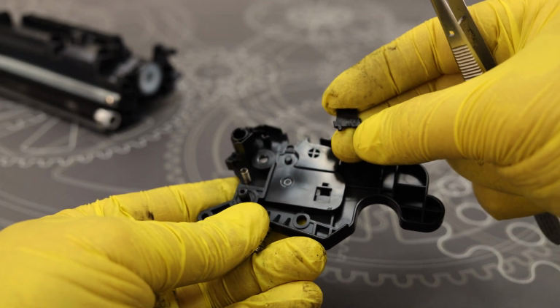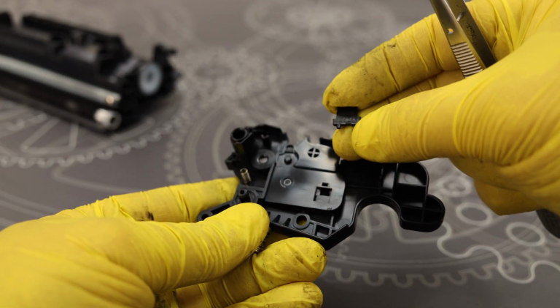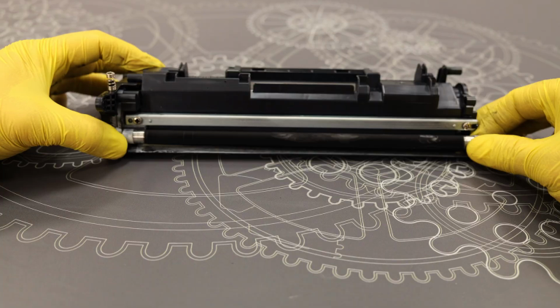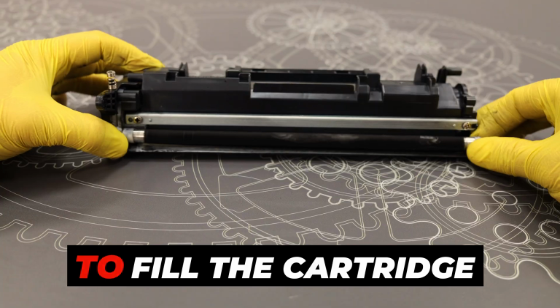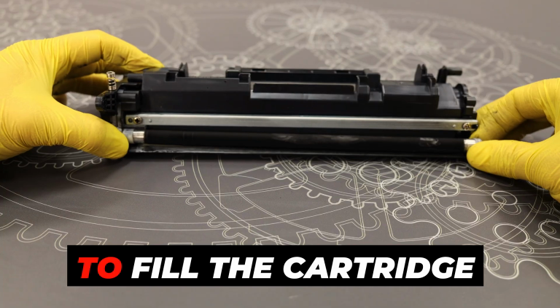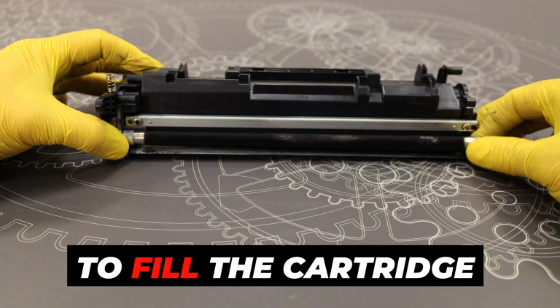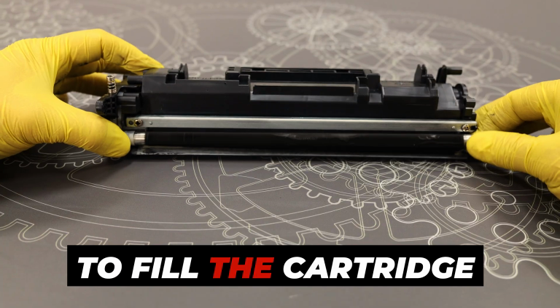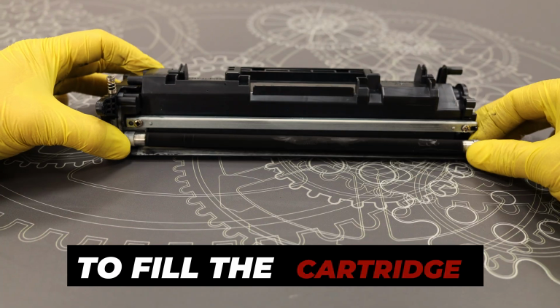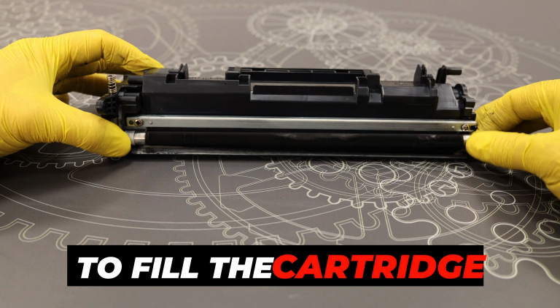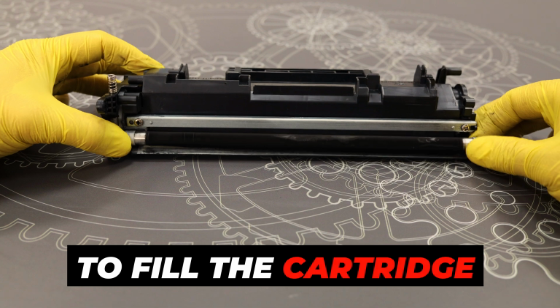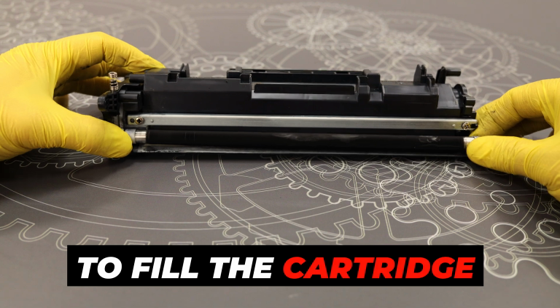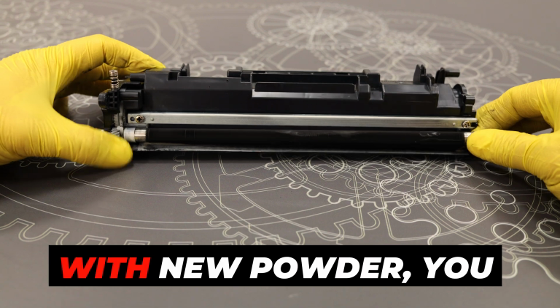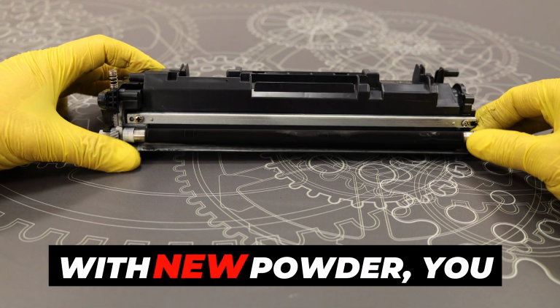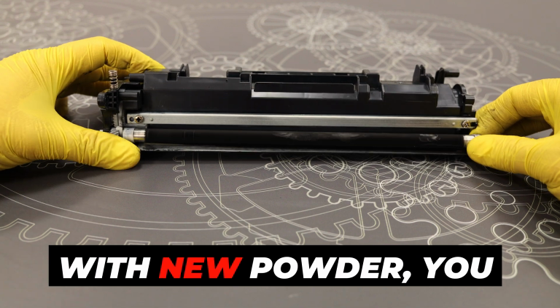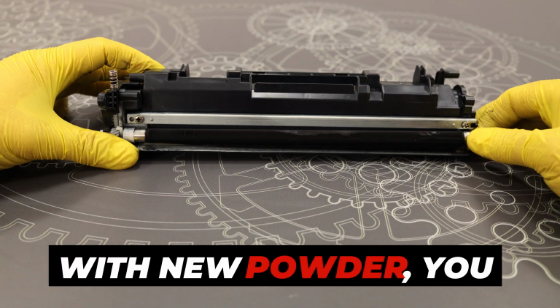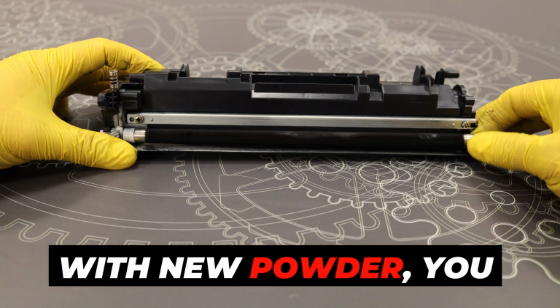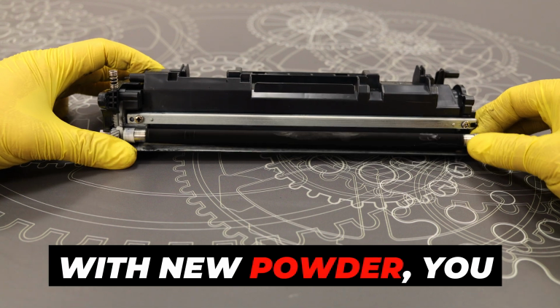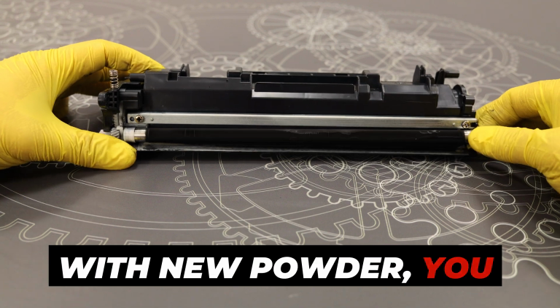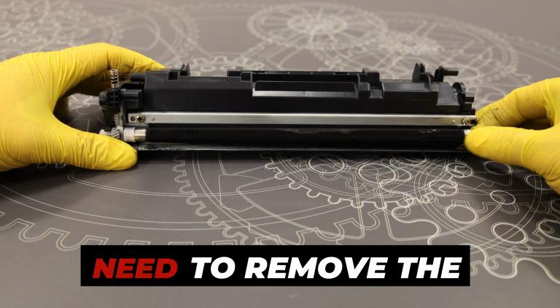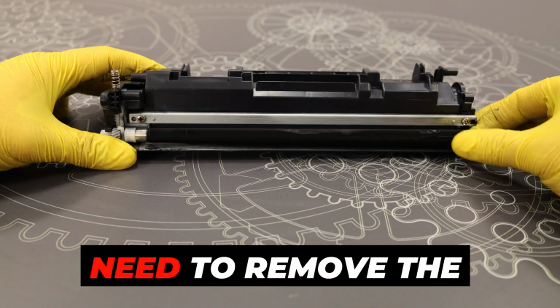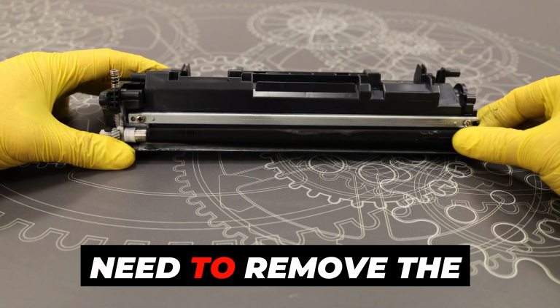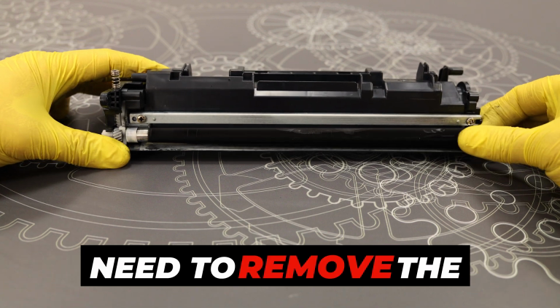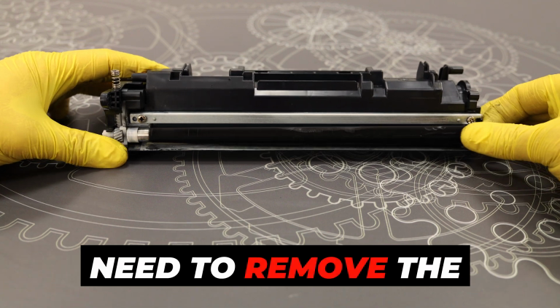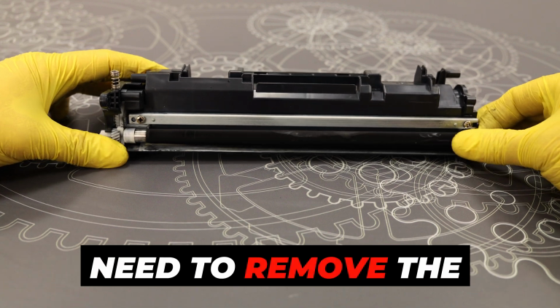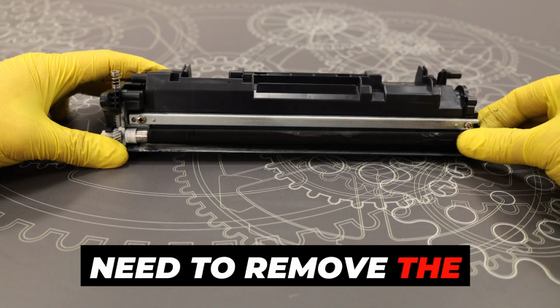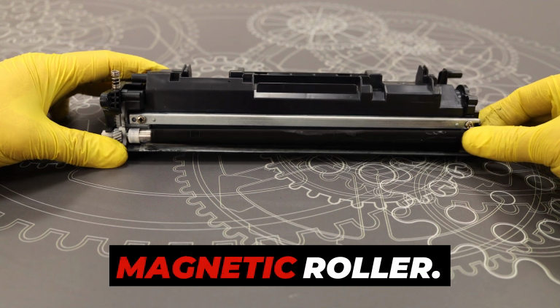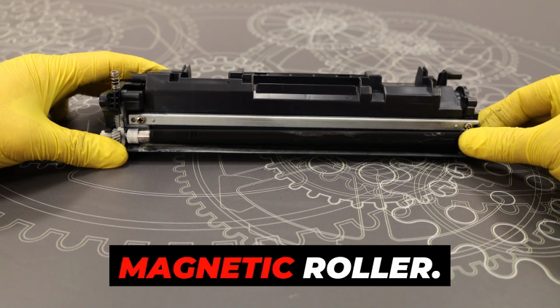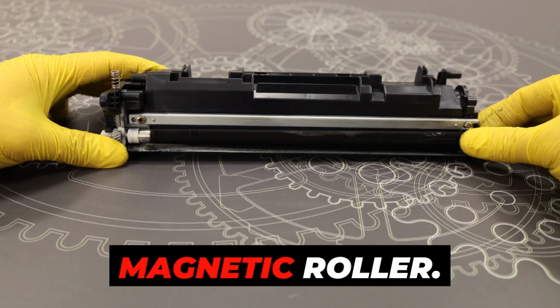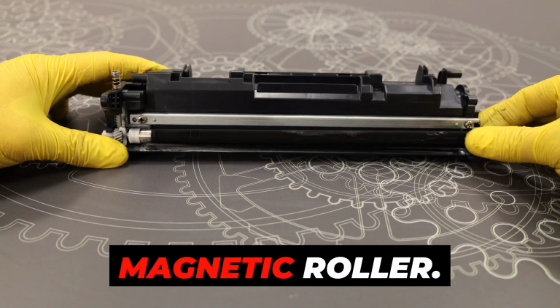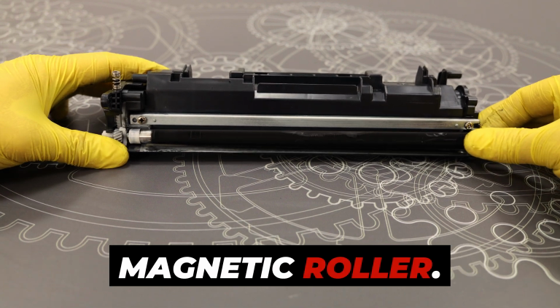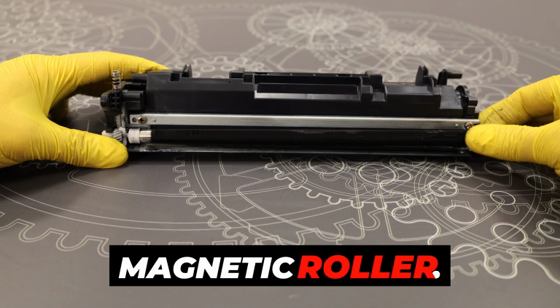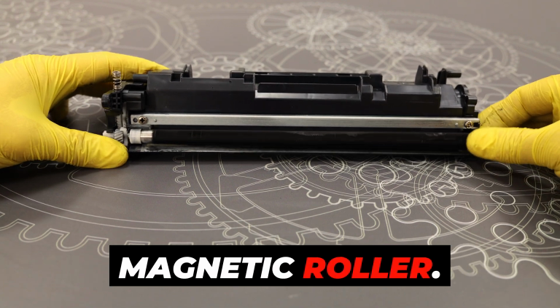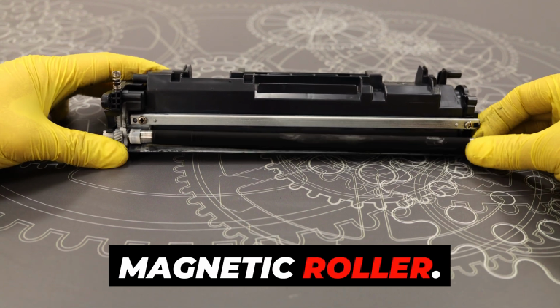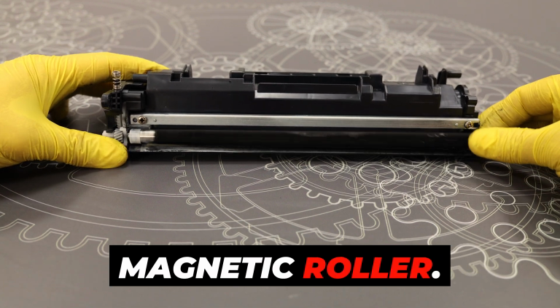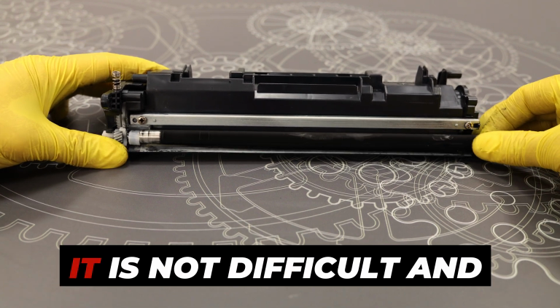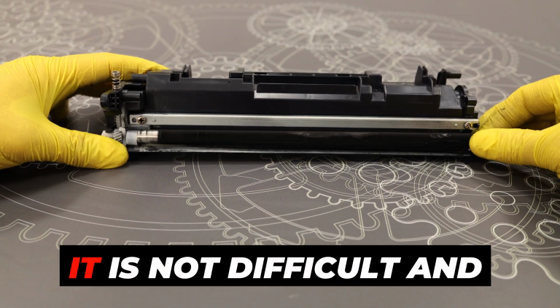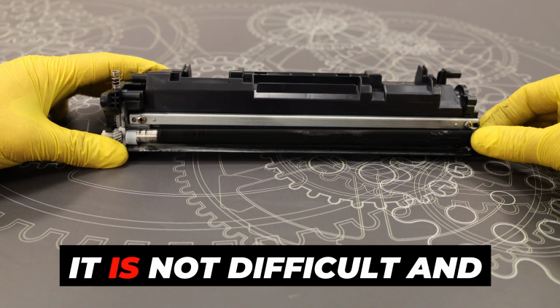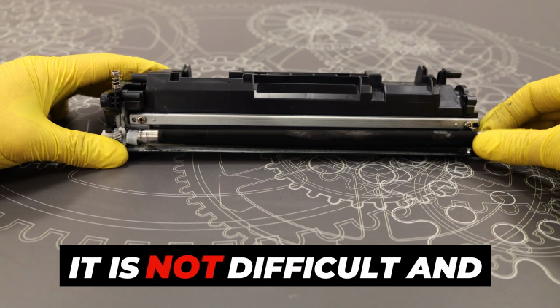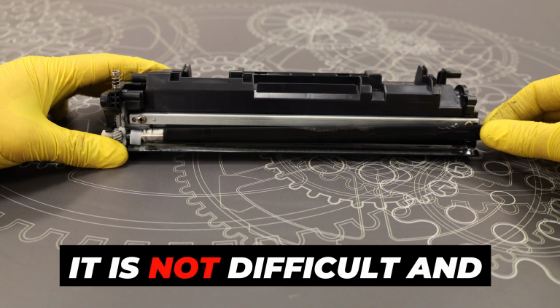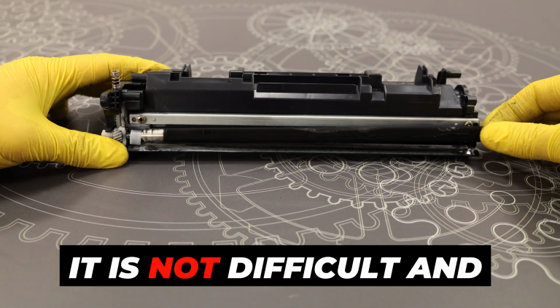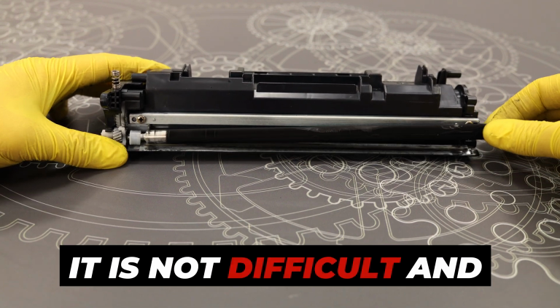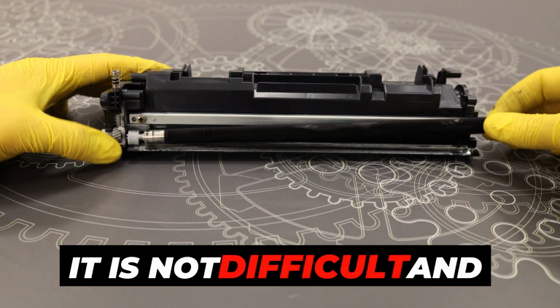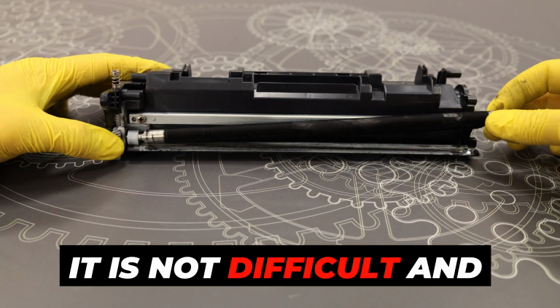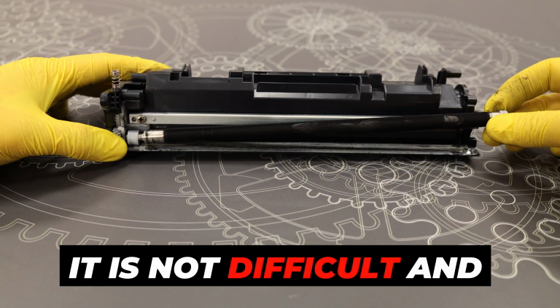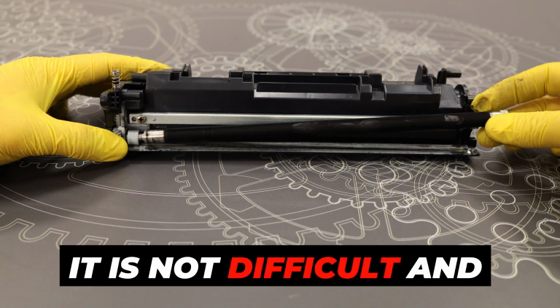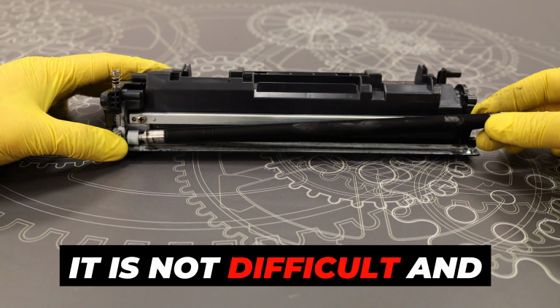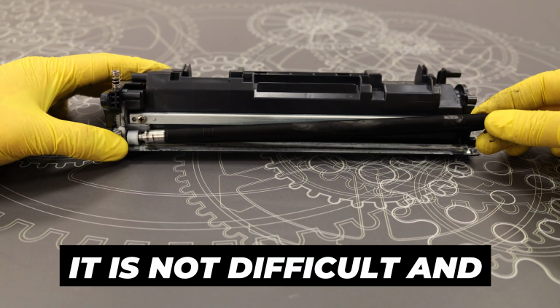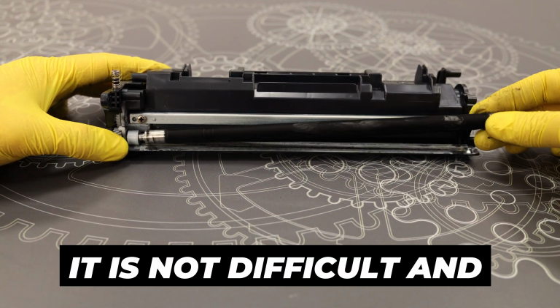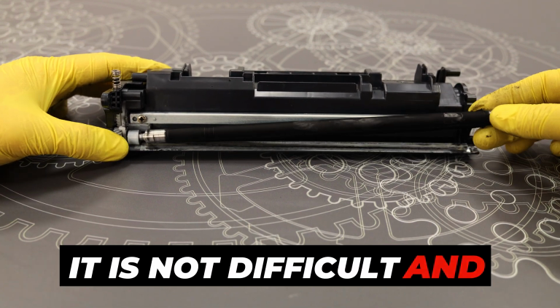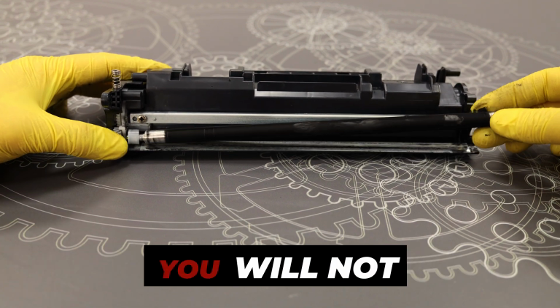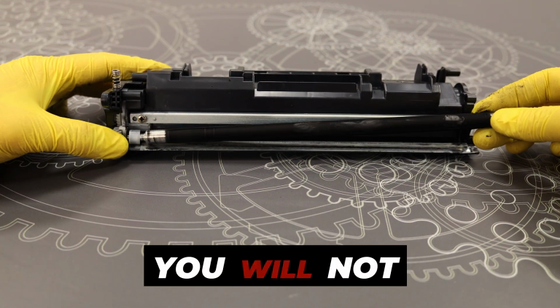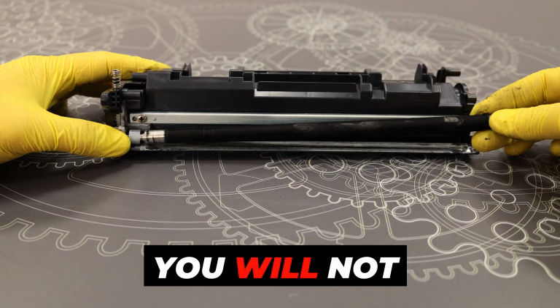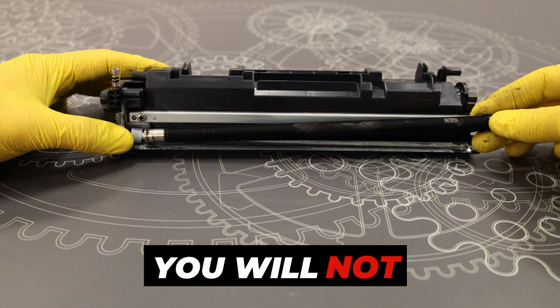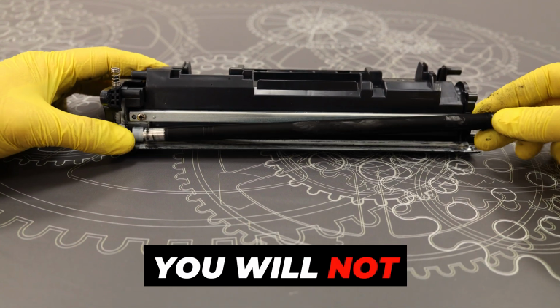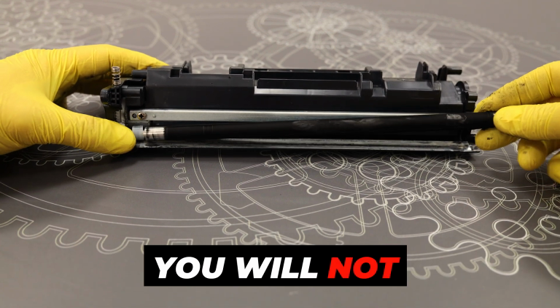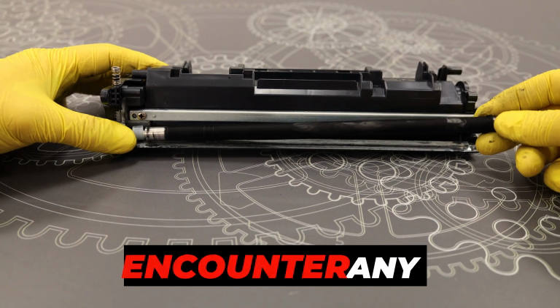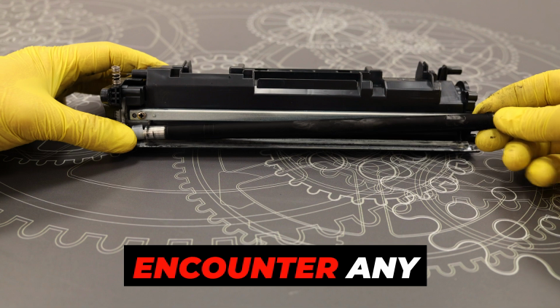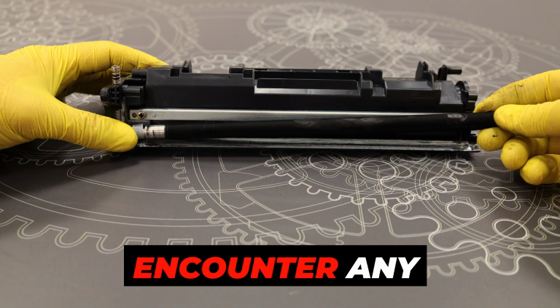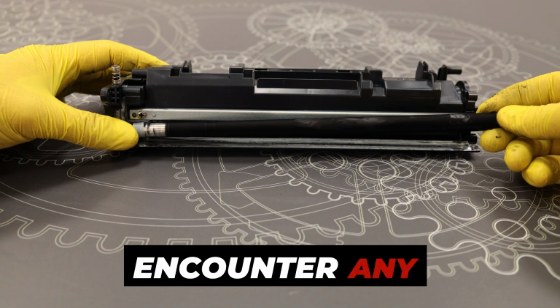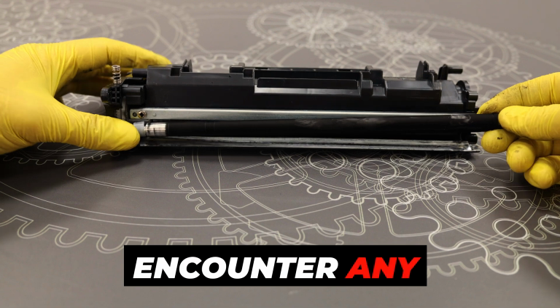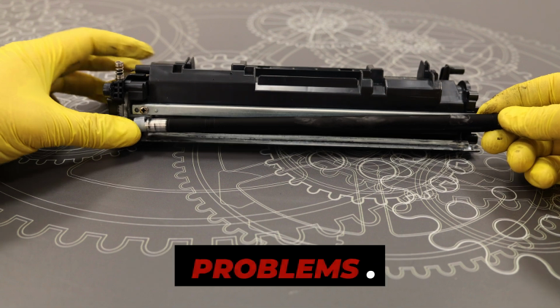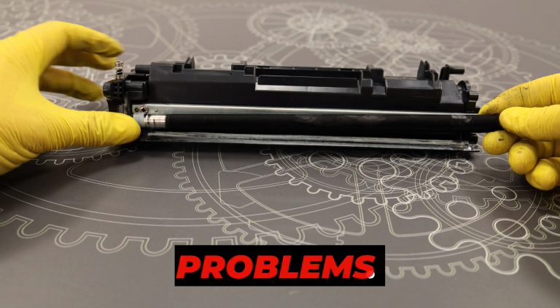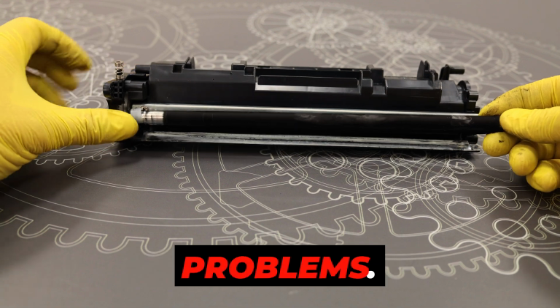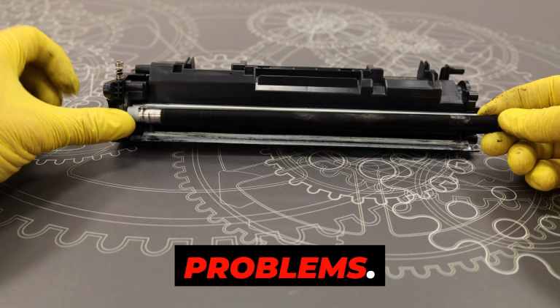To fill the cartridge with new powder, you need to remove the magnetic roller. It is not difficult, and you will not encounter any problems.